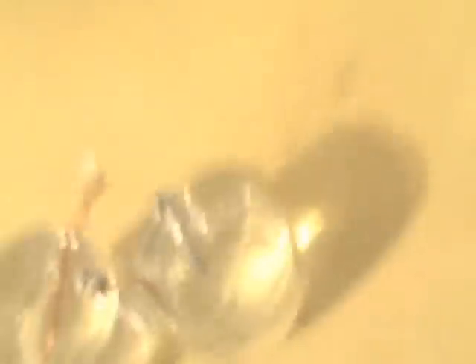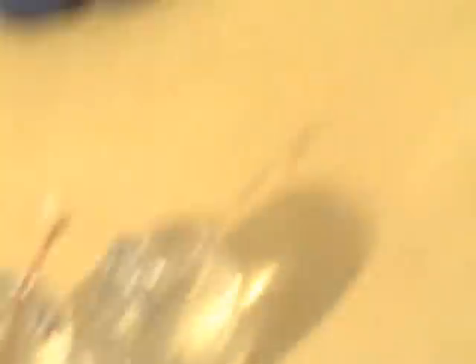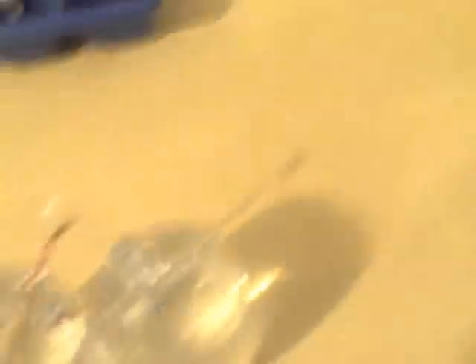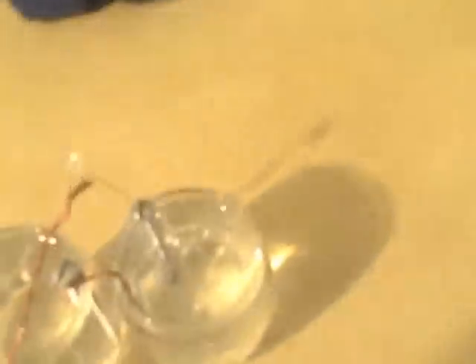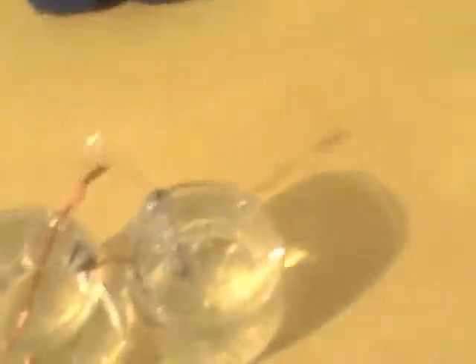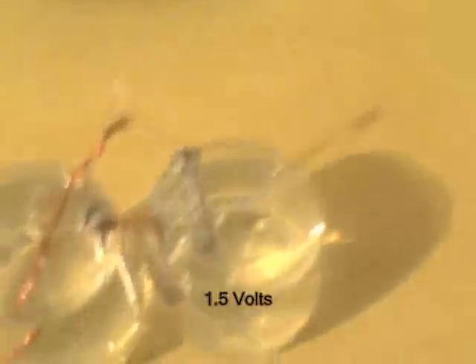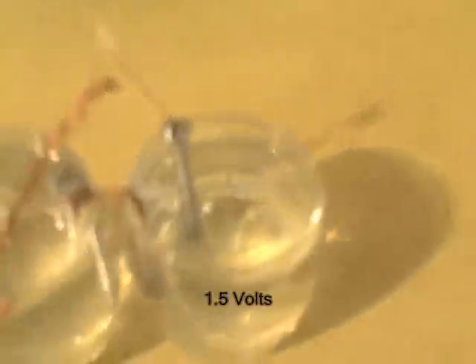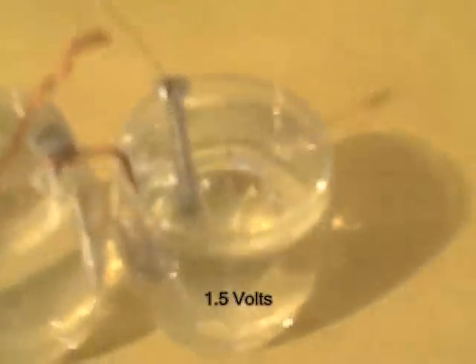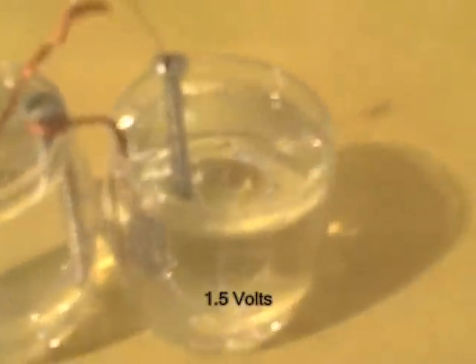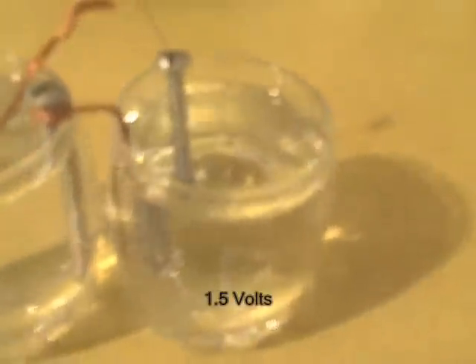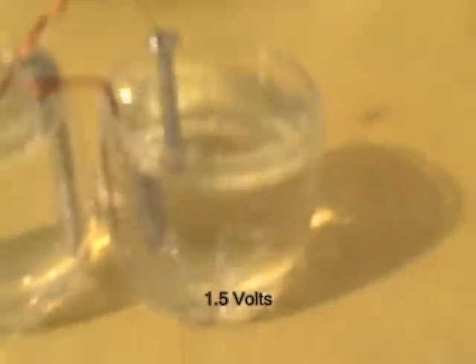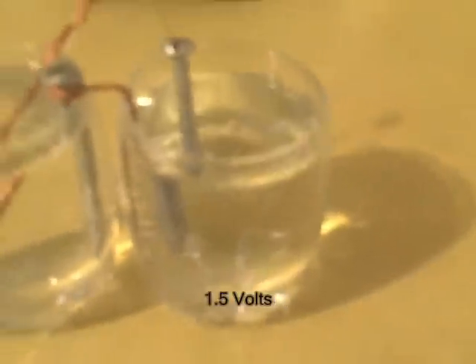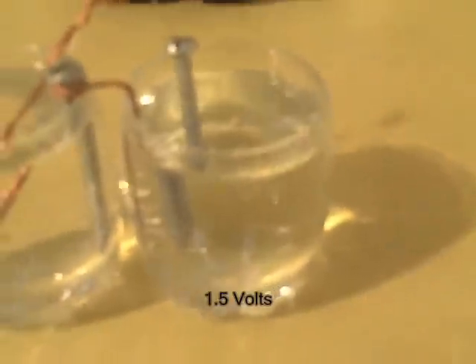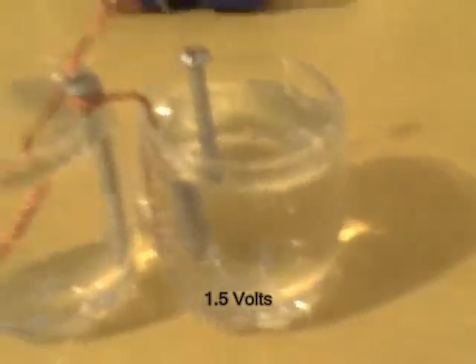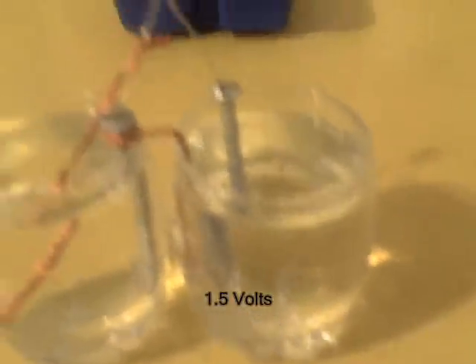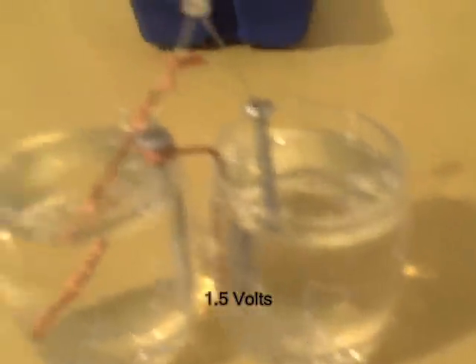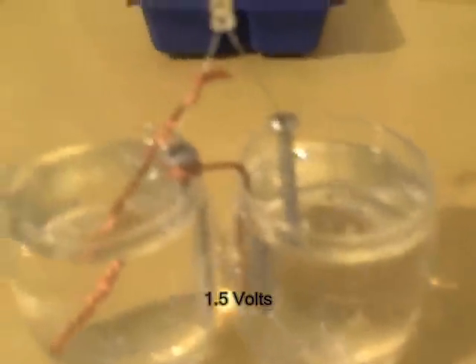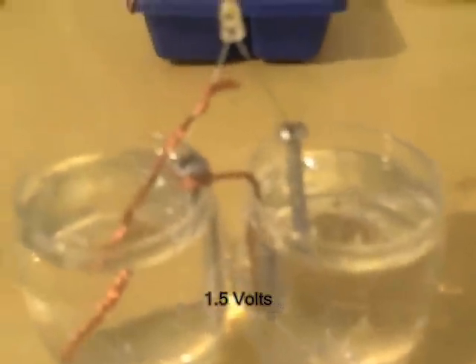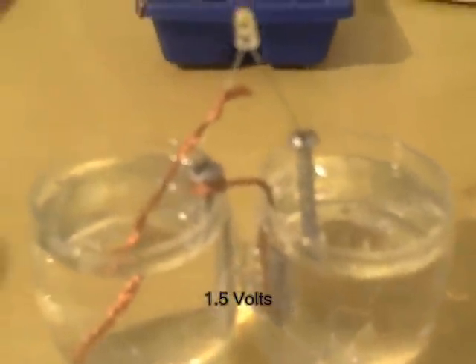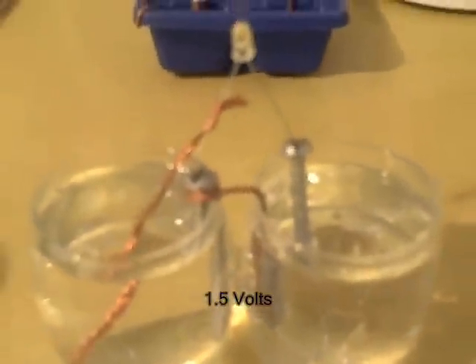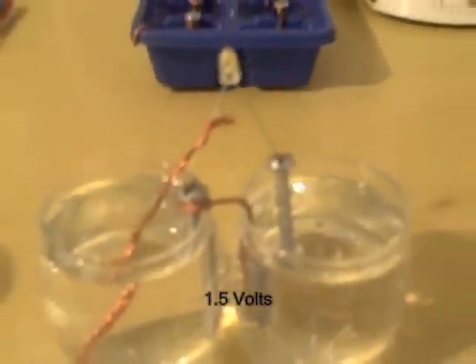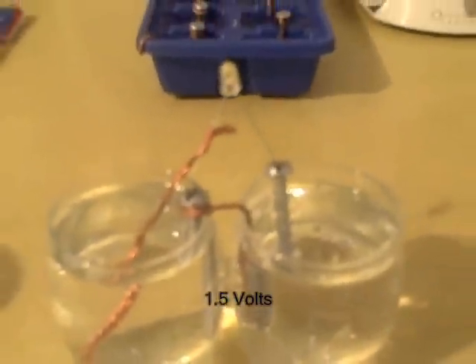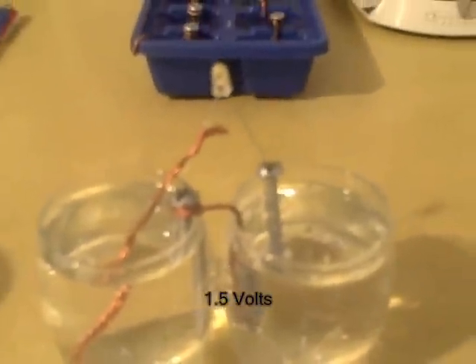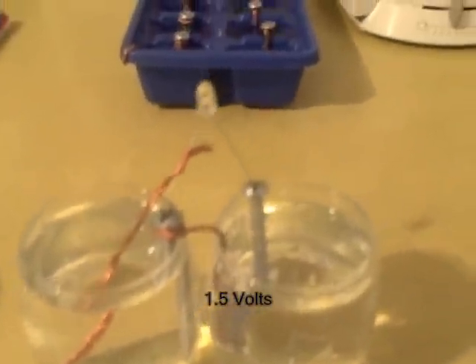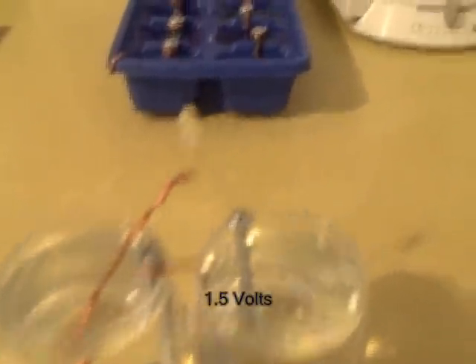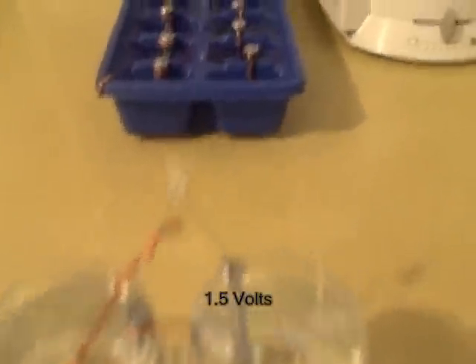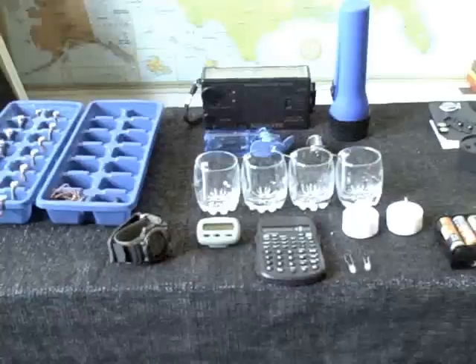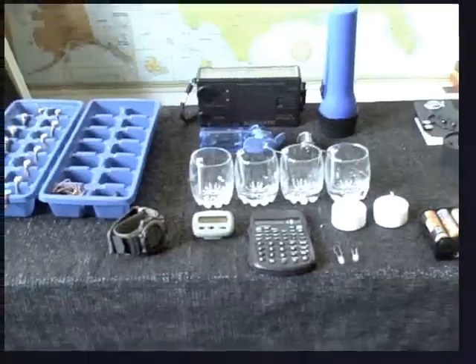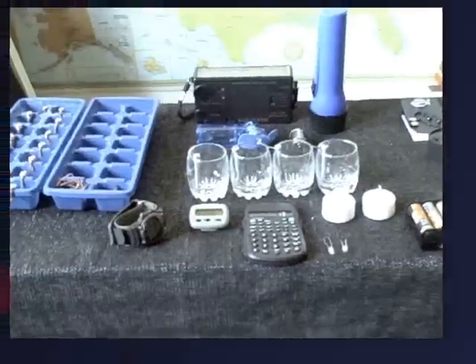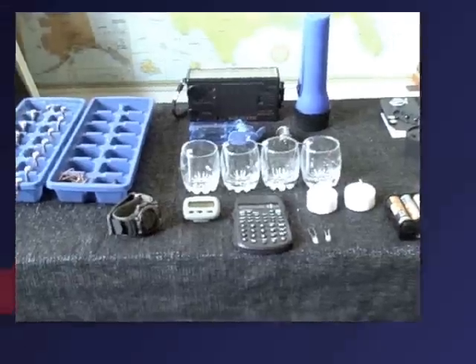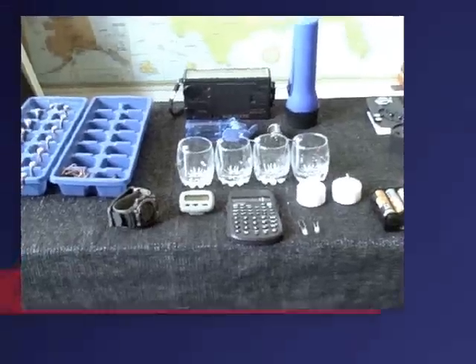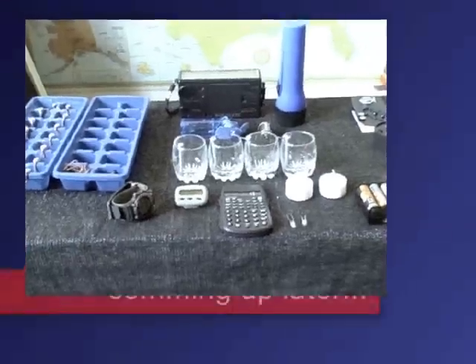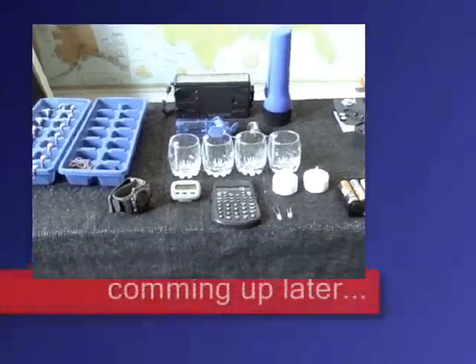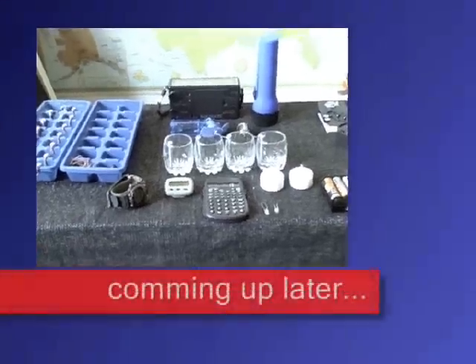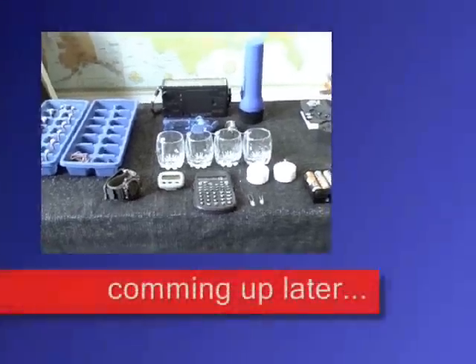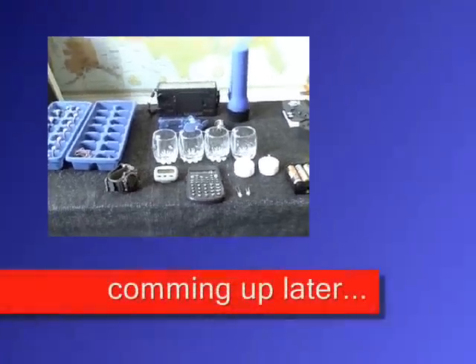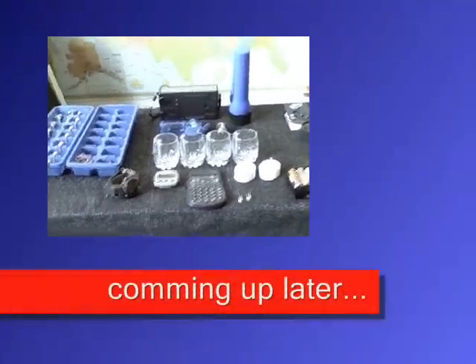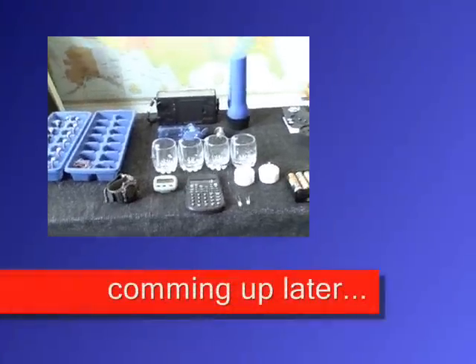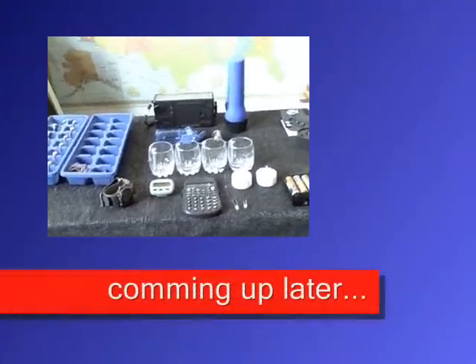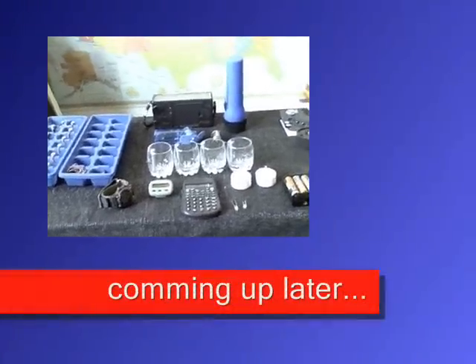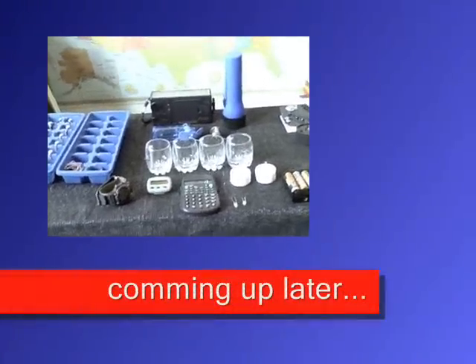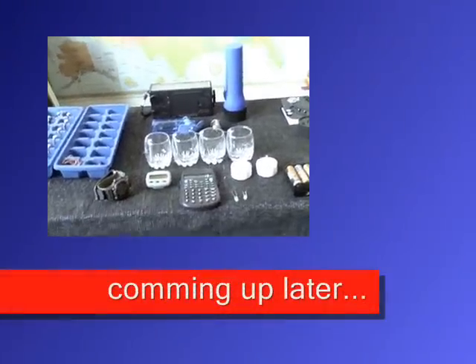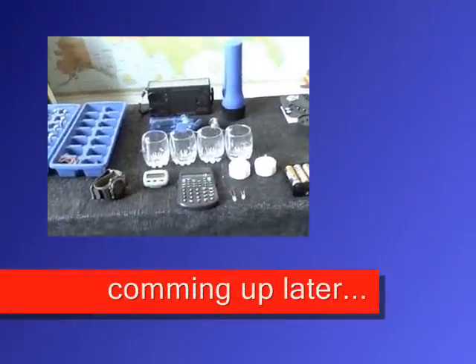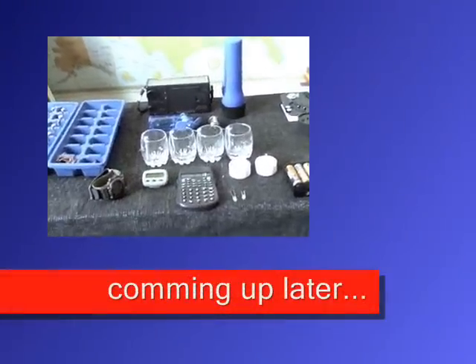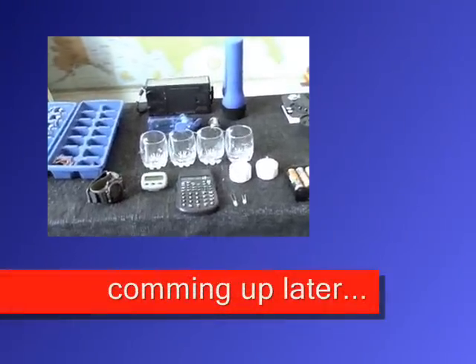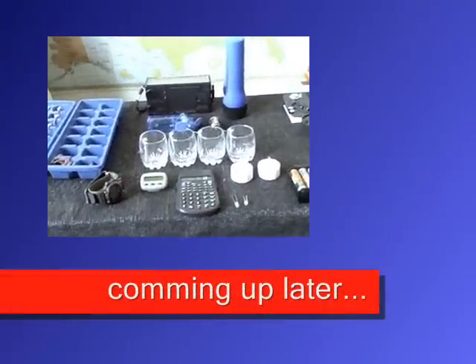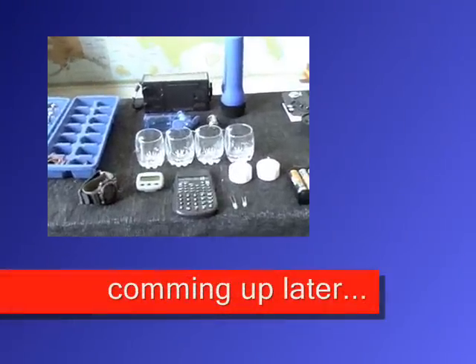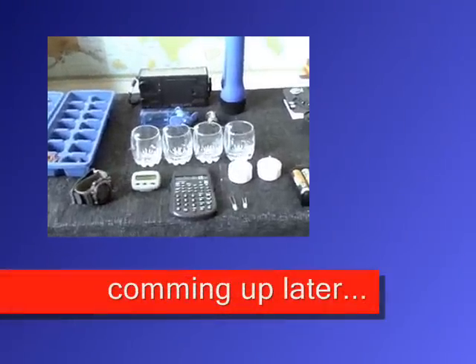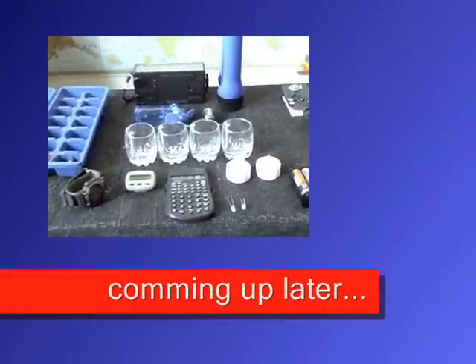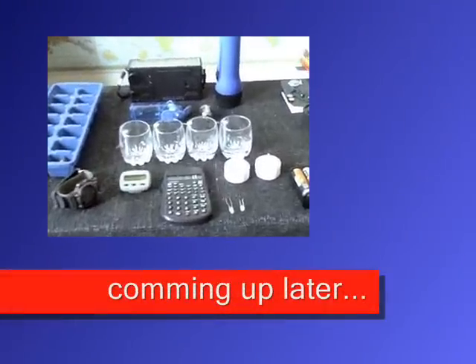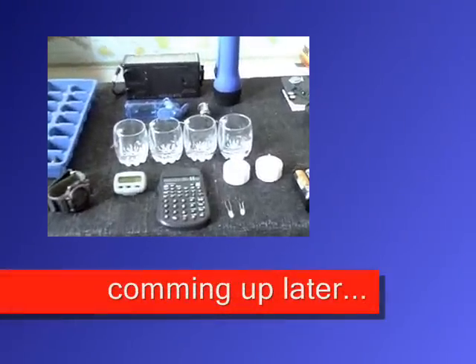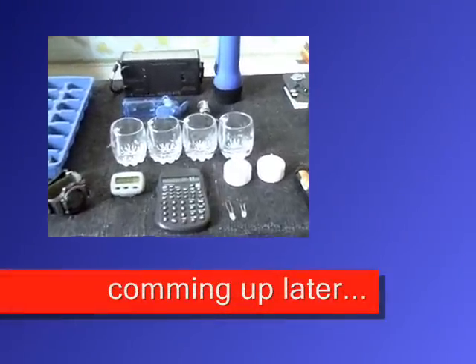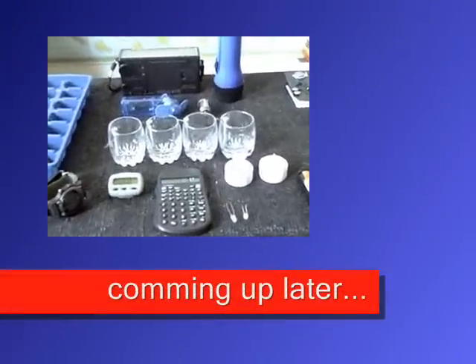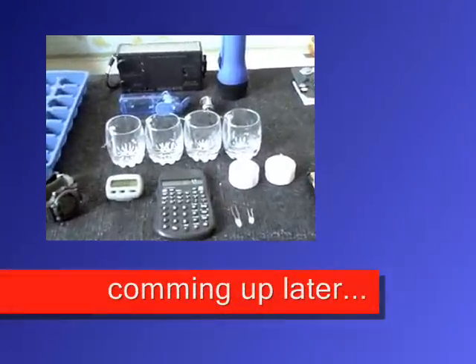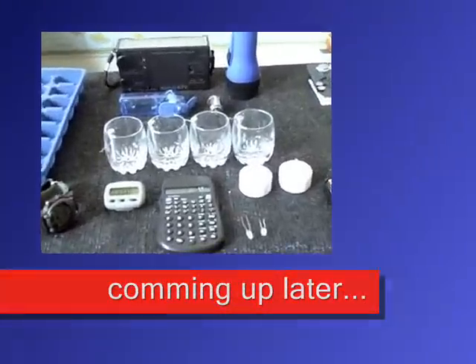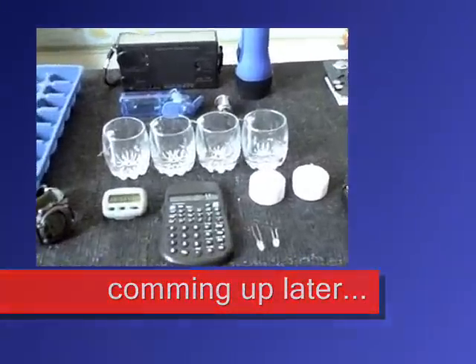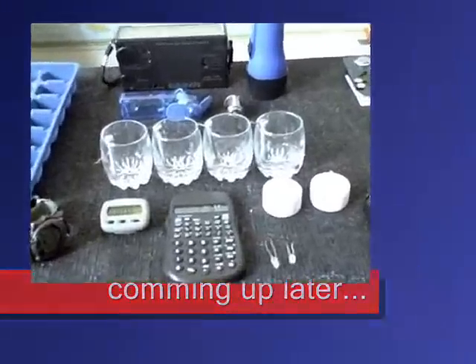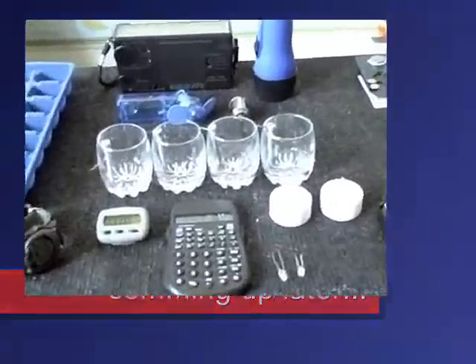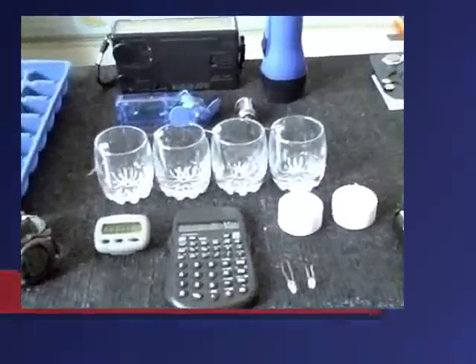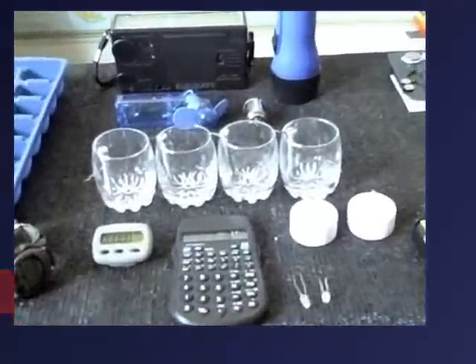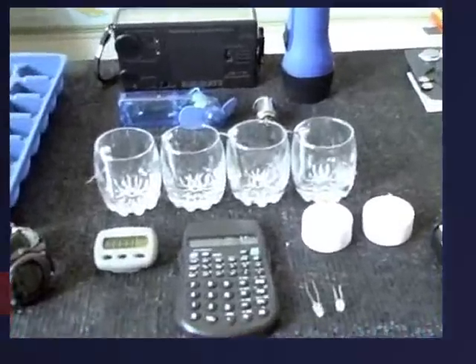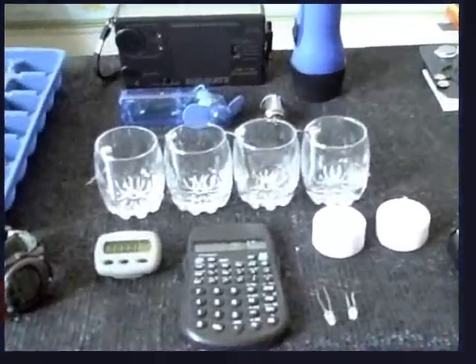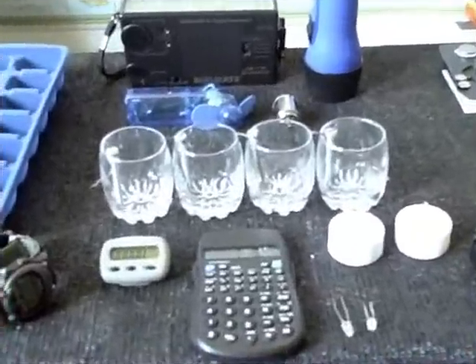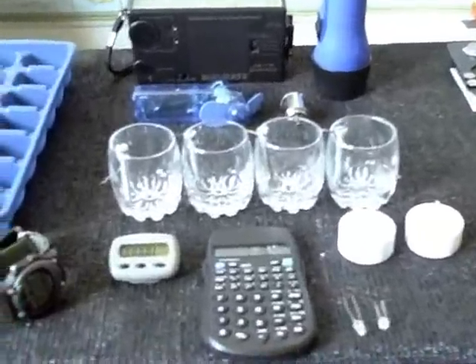You can make that size to try it out first if you want. I just wanted to show some of the stuff I was able to run with these water batteries.